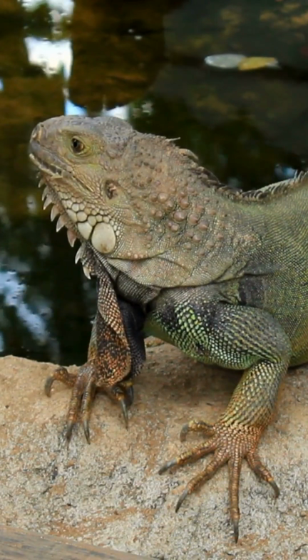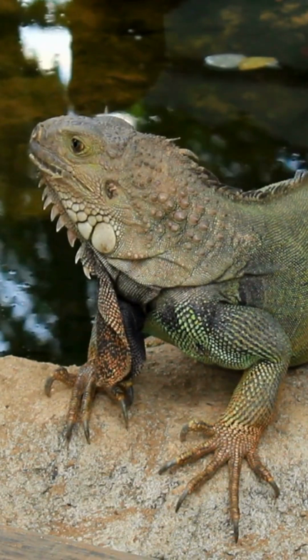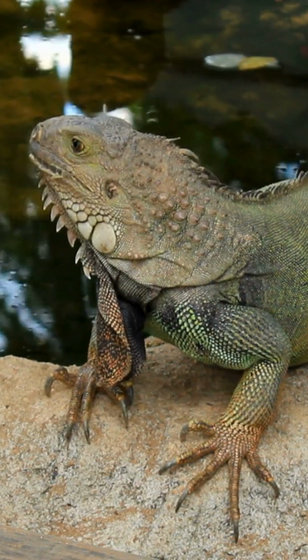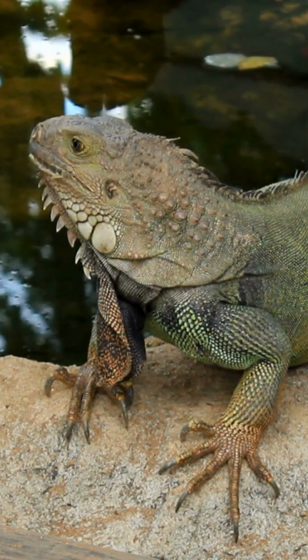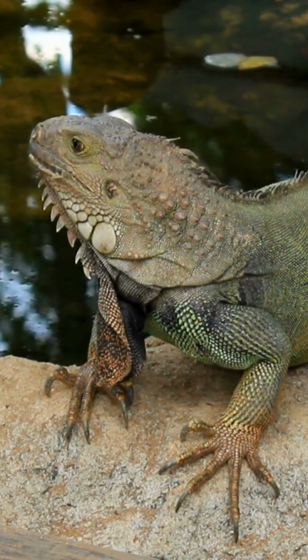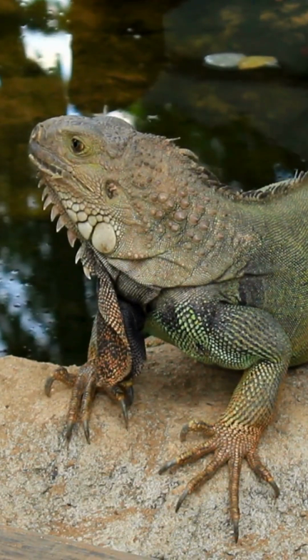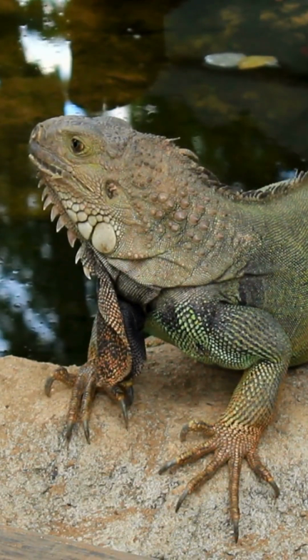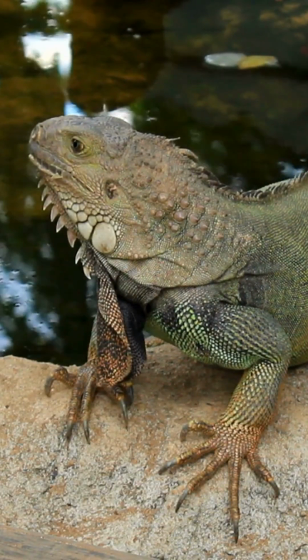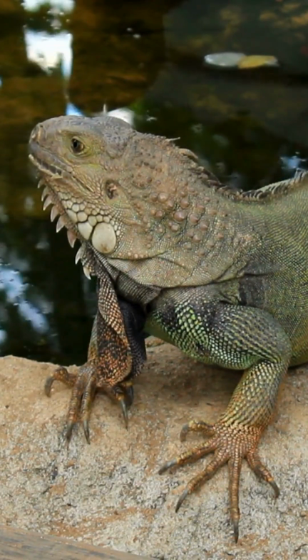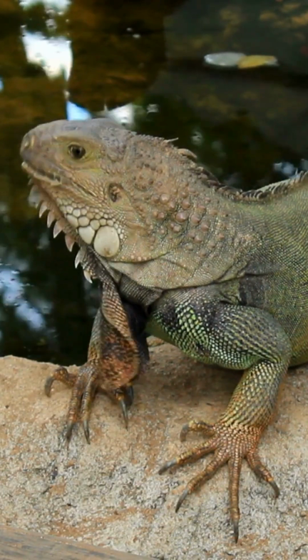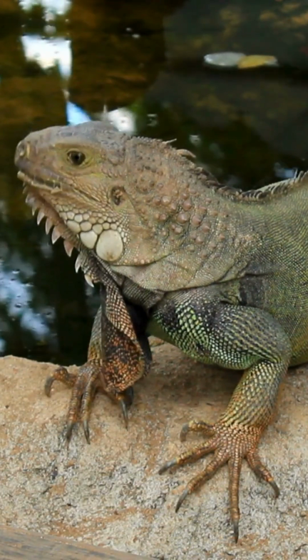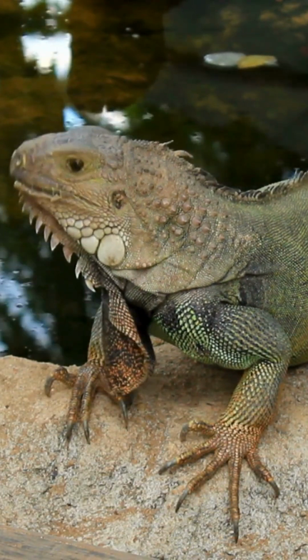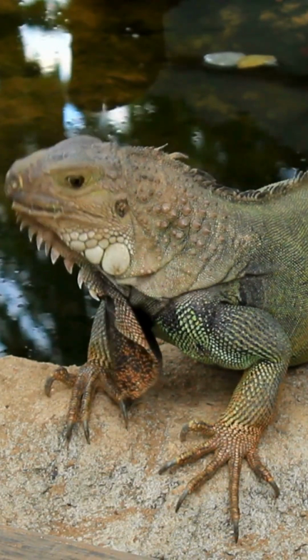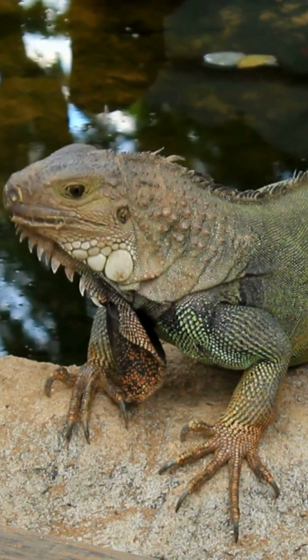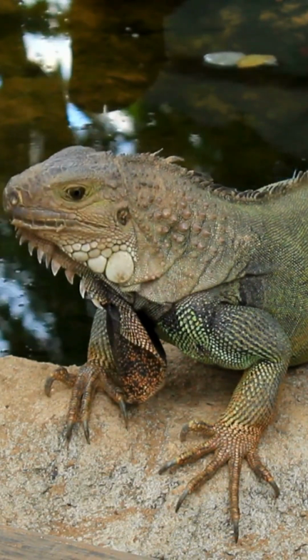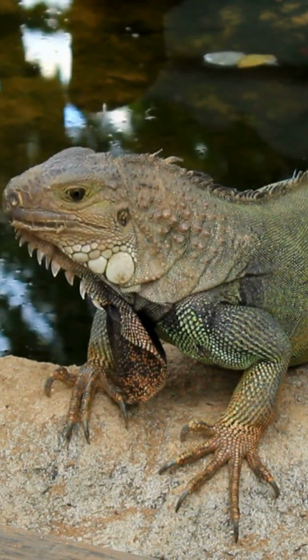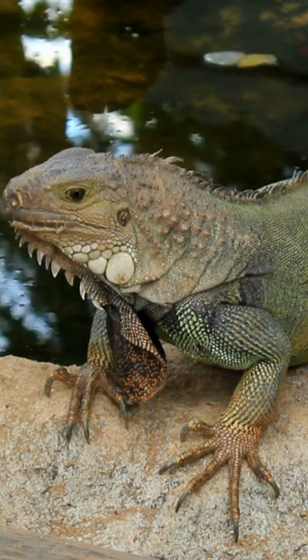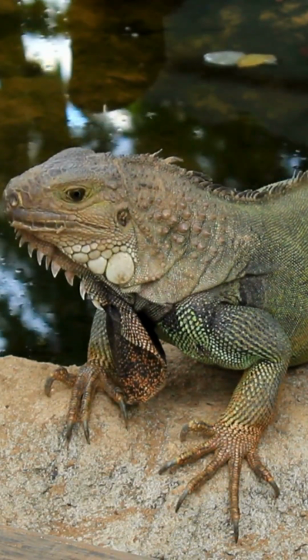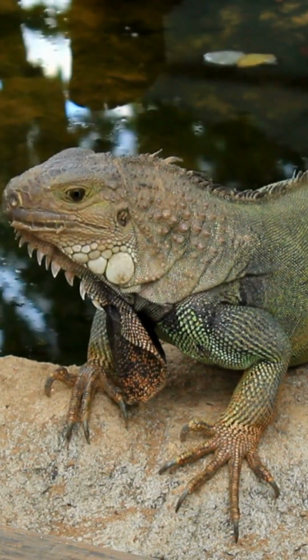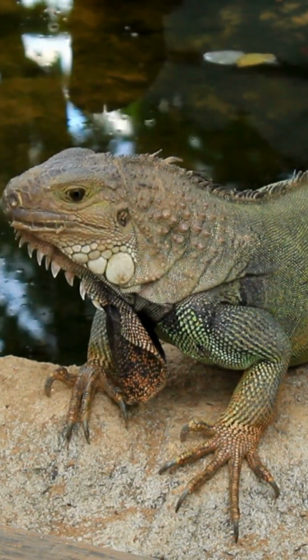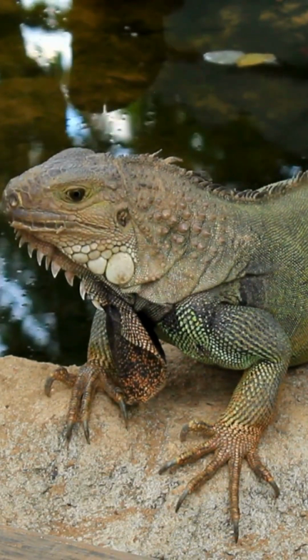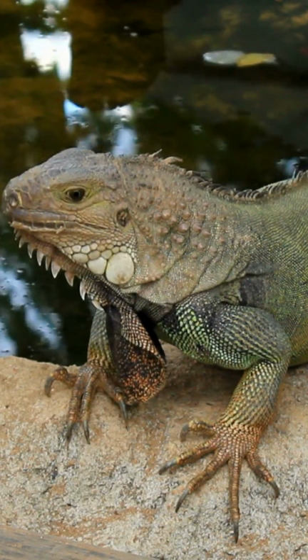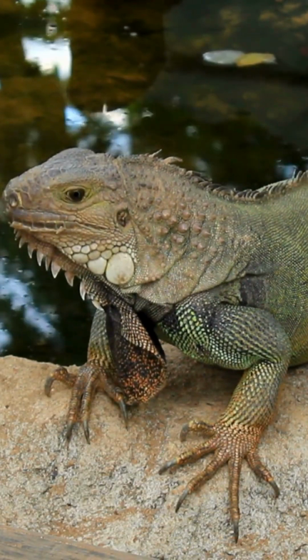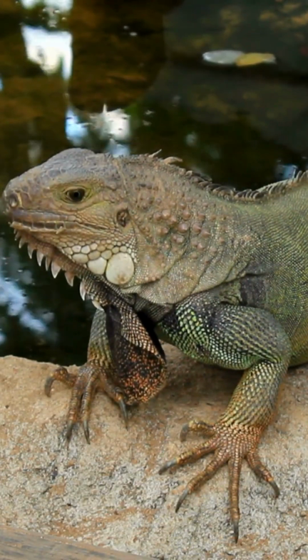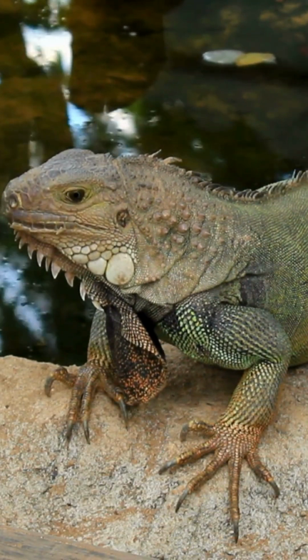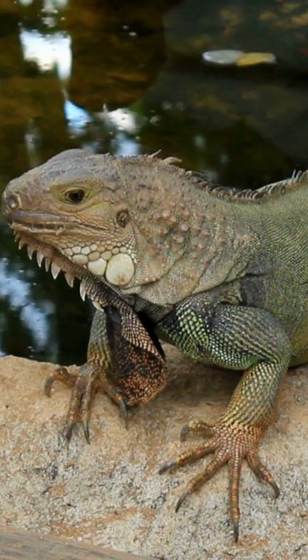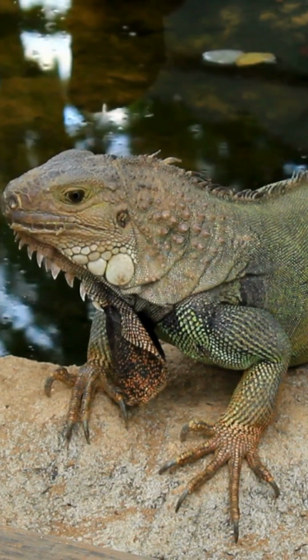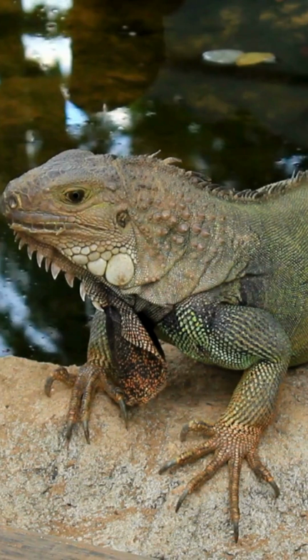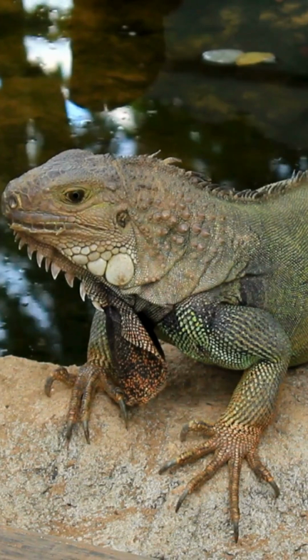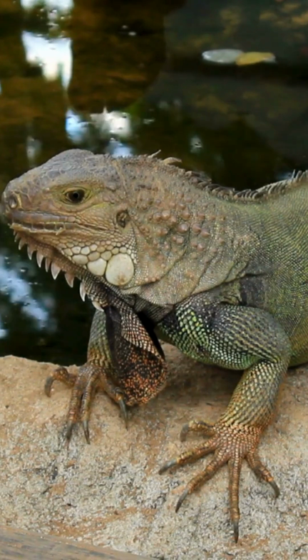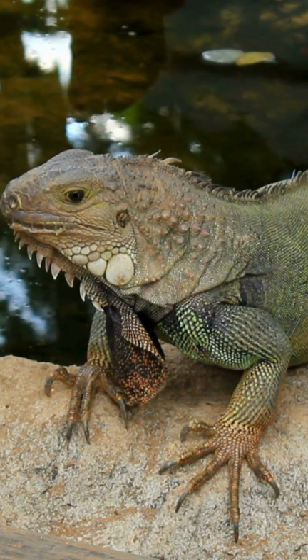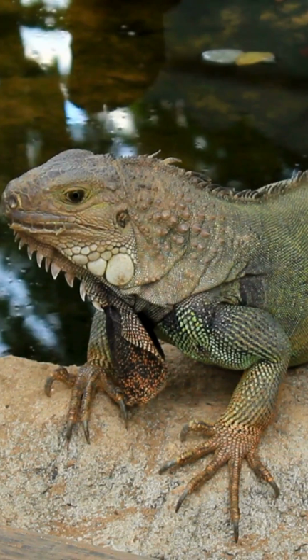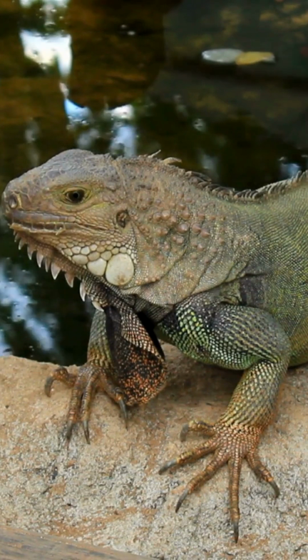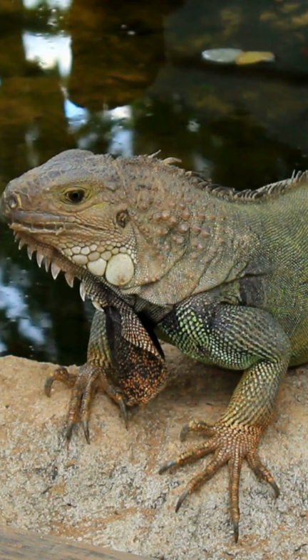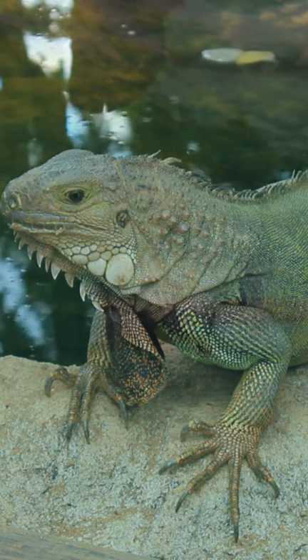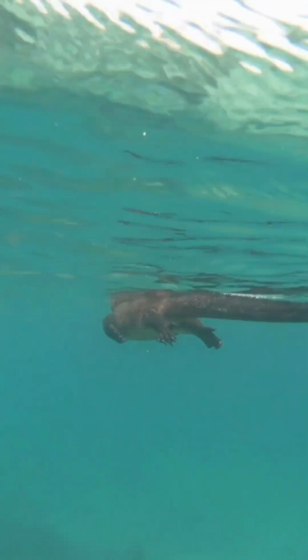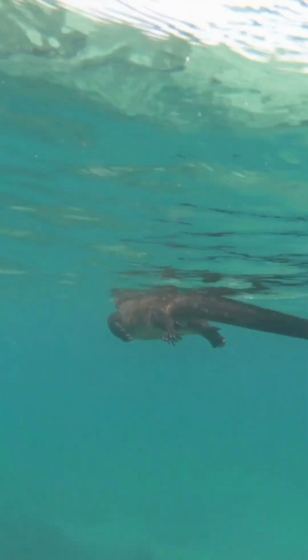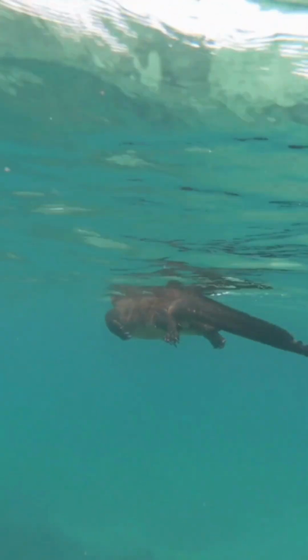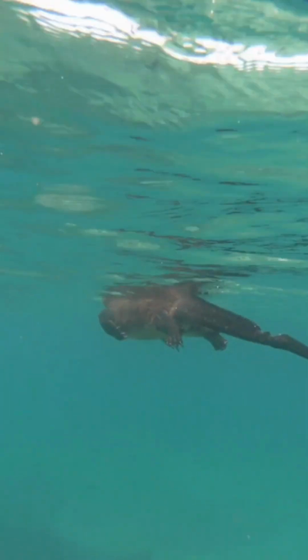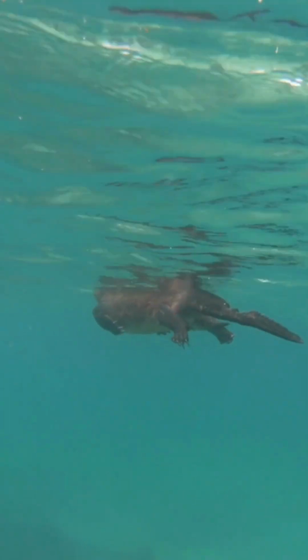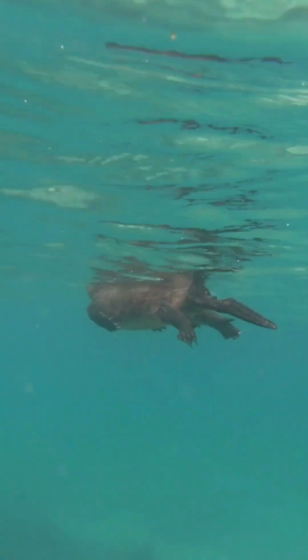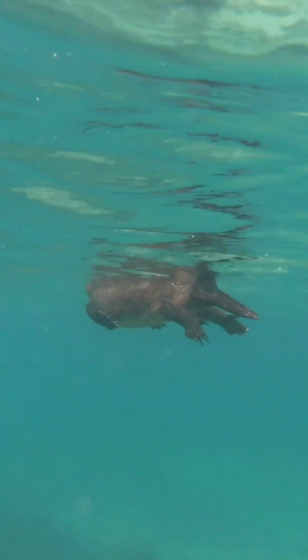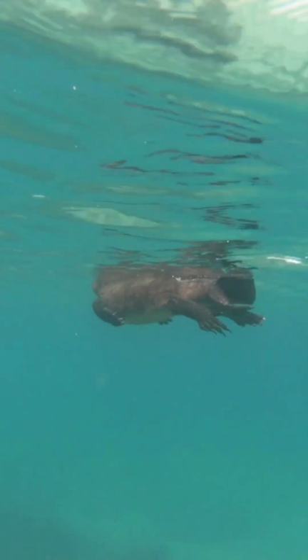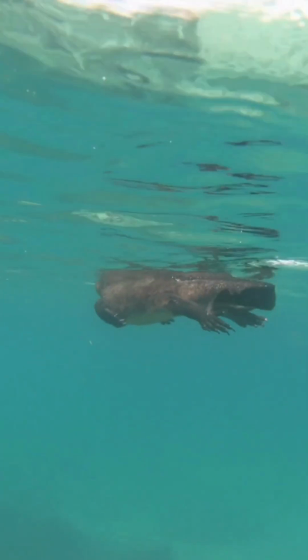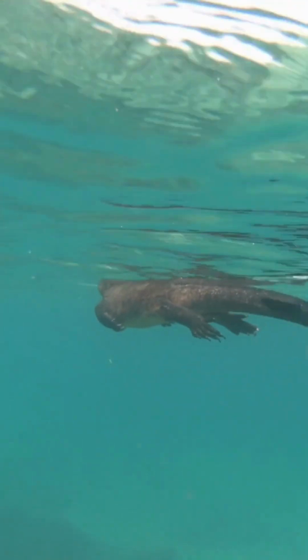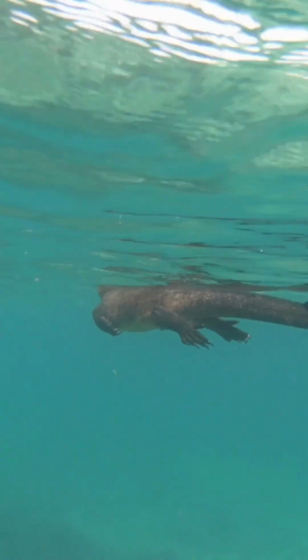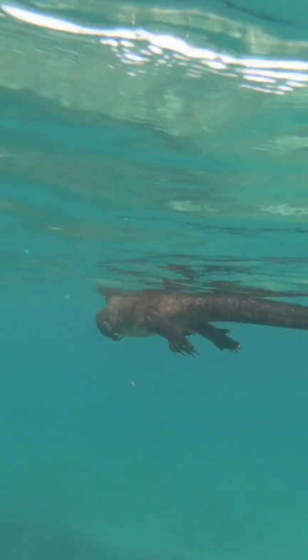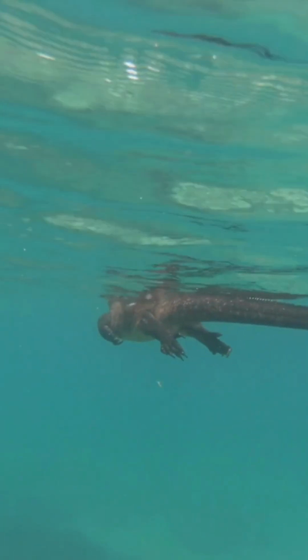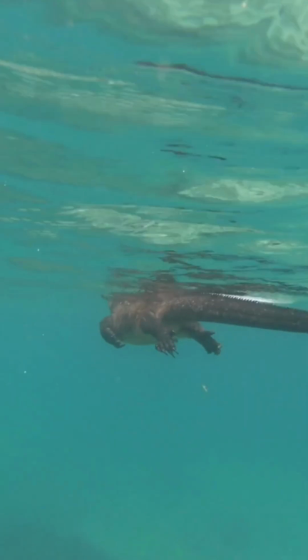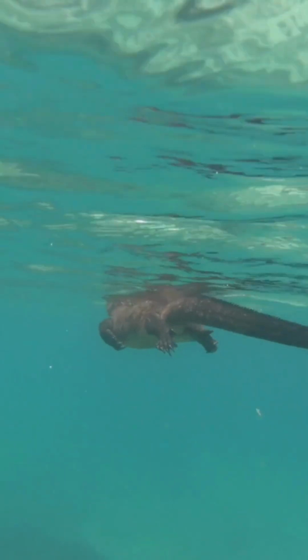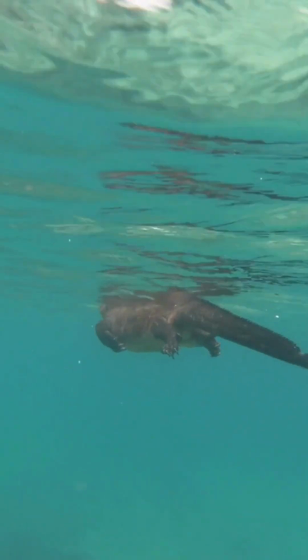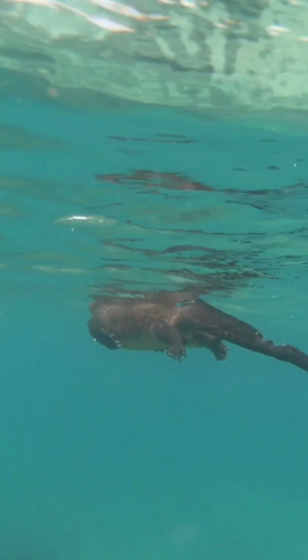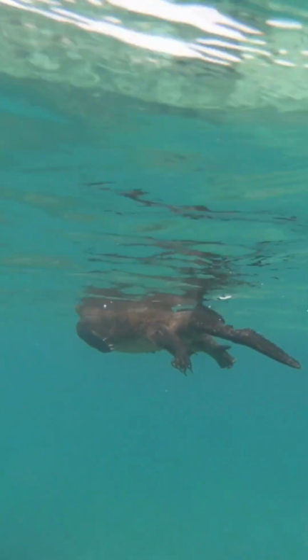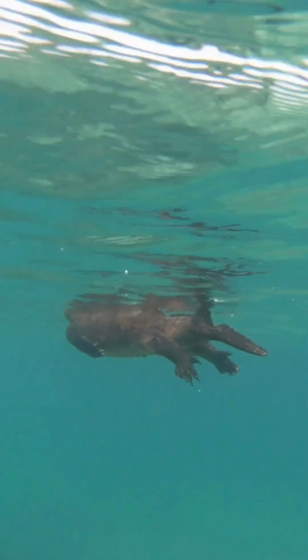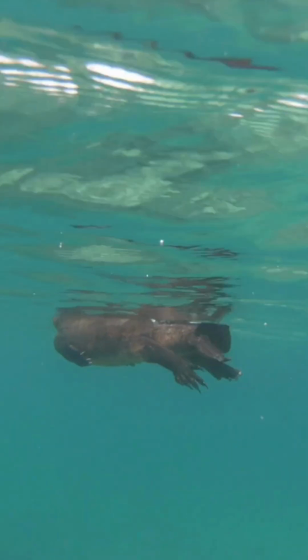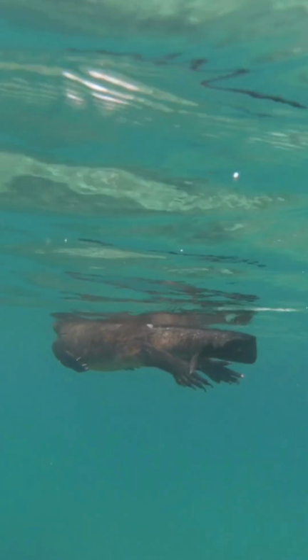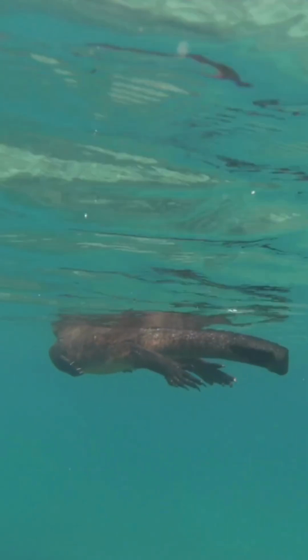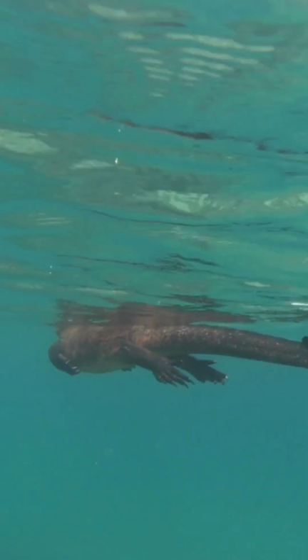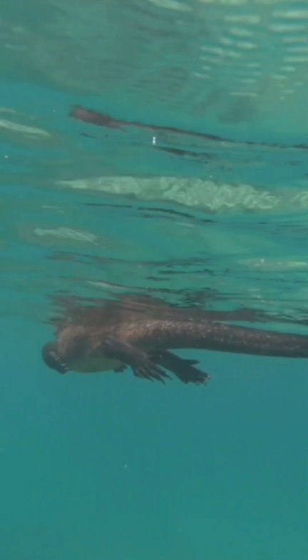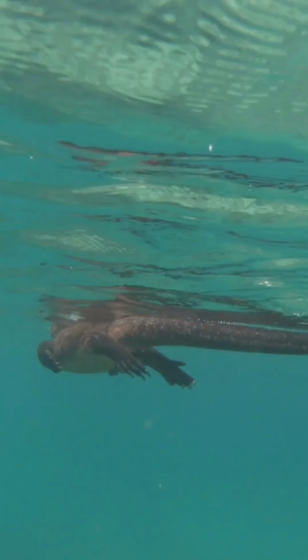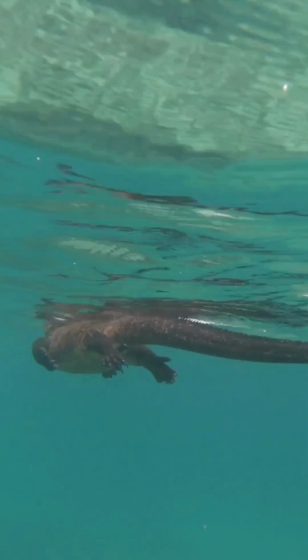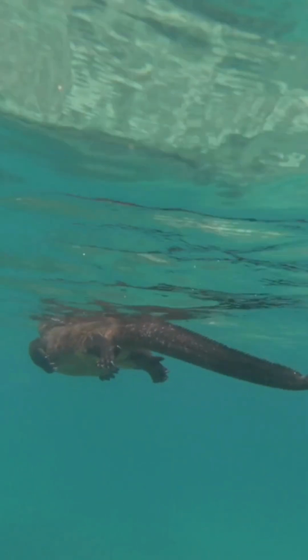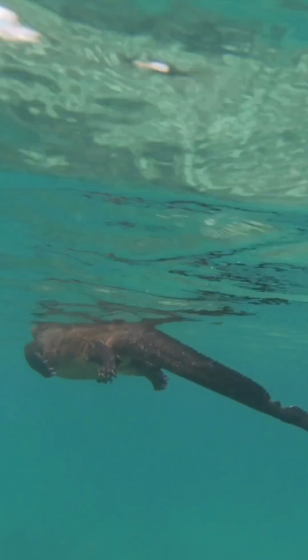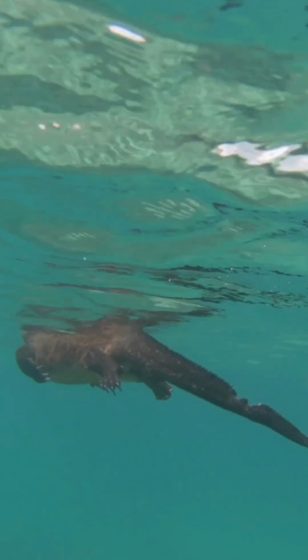Did you know they're also fantastic swimmers? Iguanas can hold their breath underwater for nearly 30 minutes.